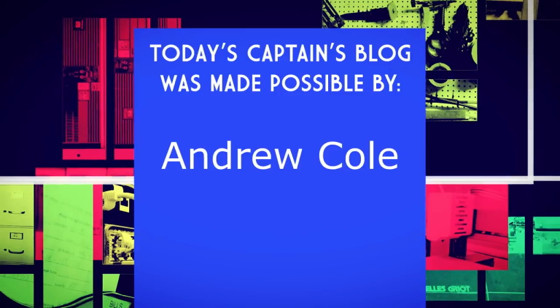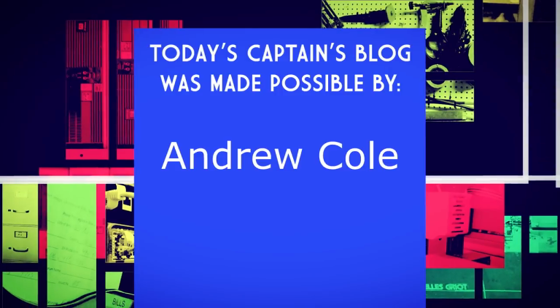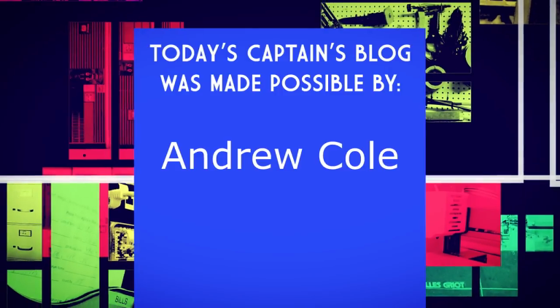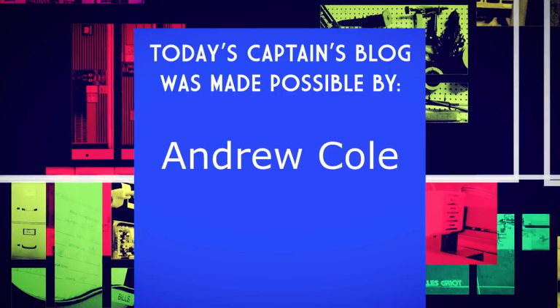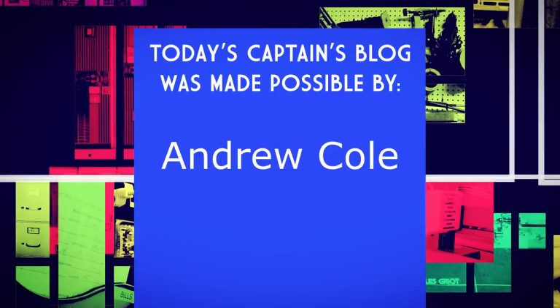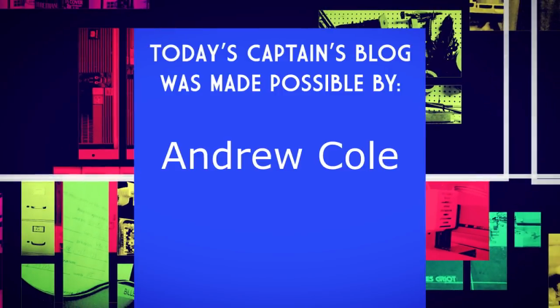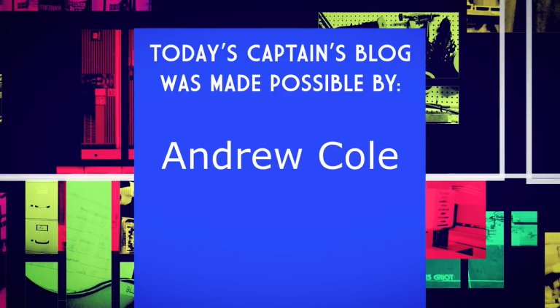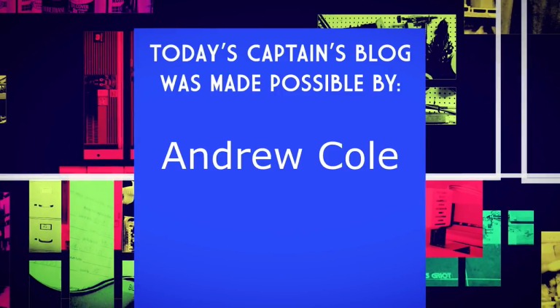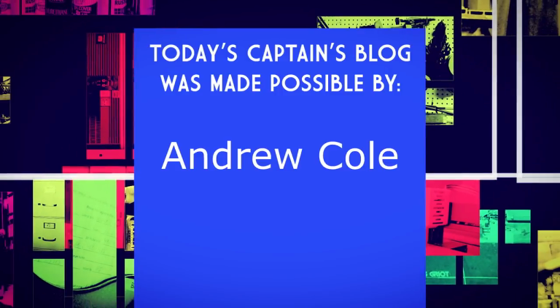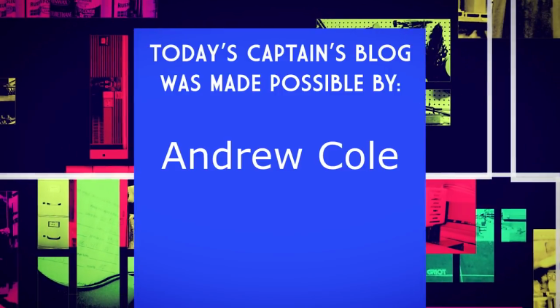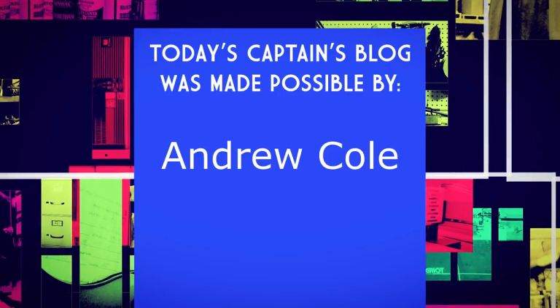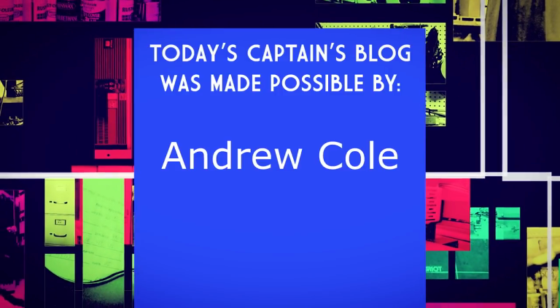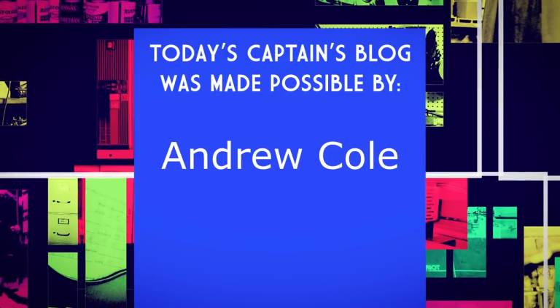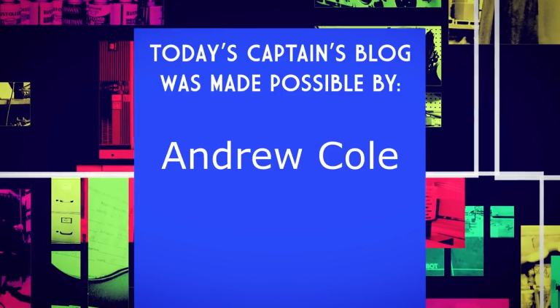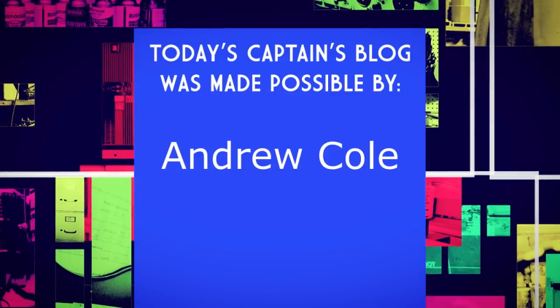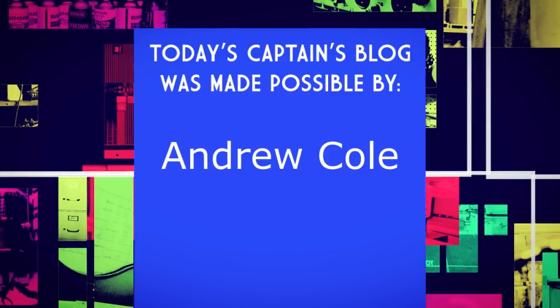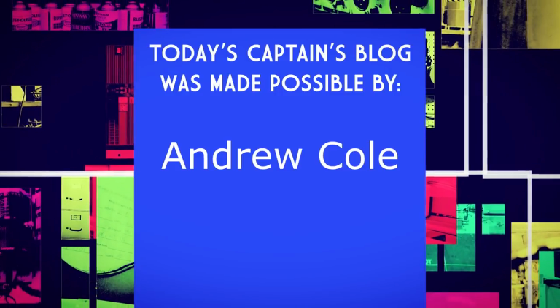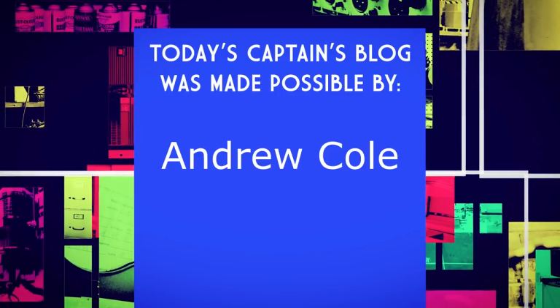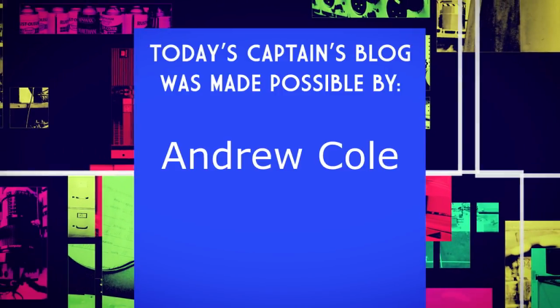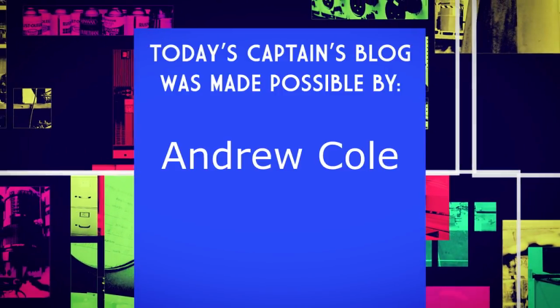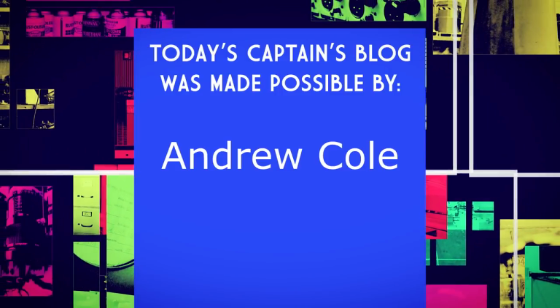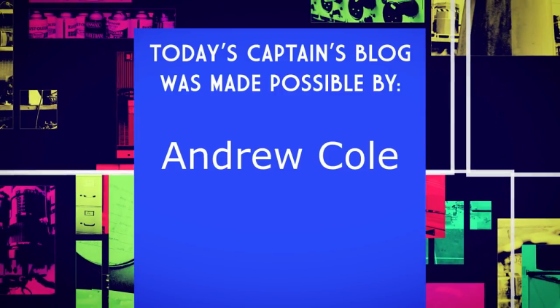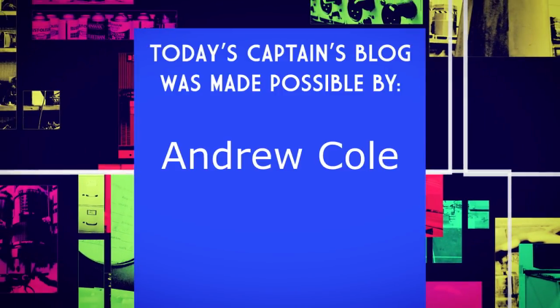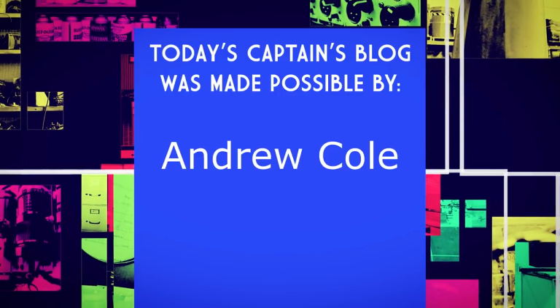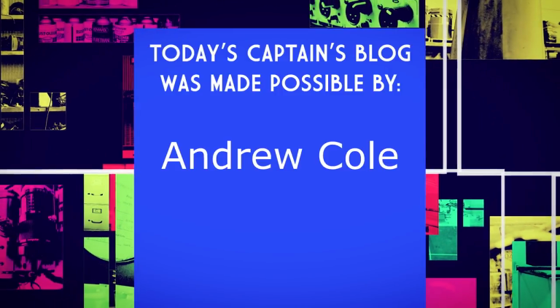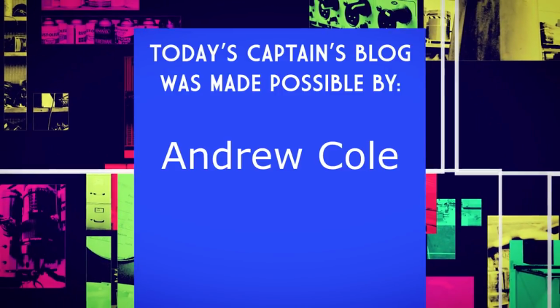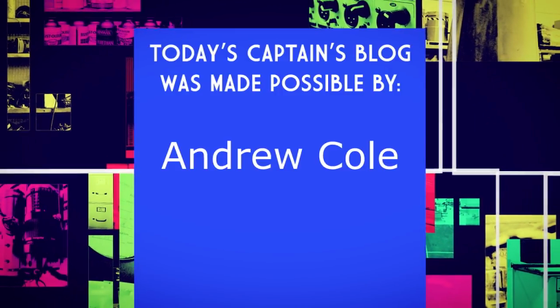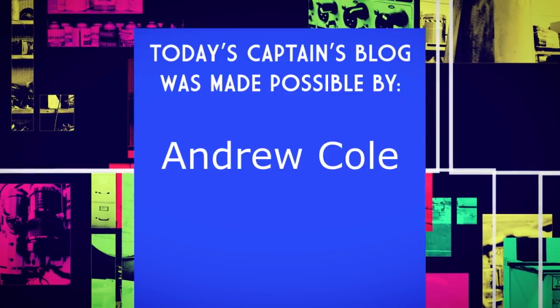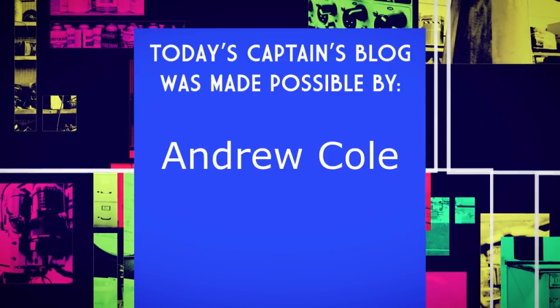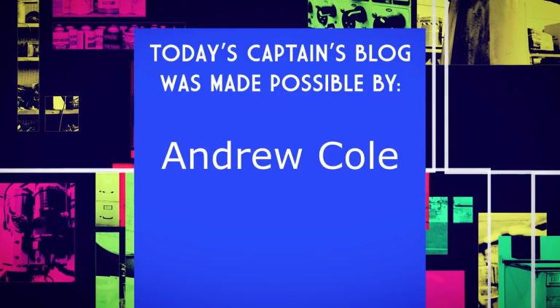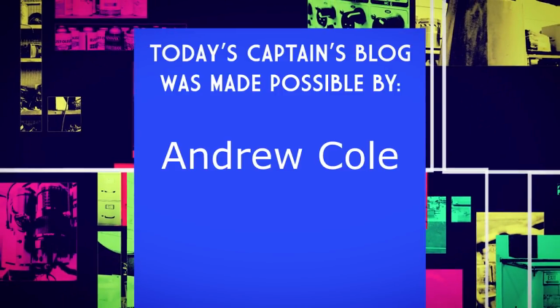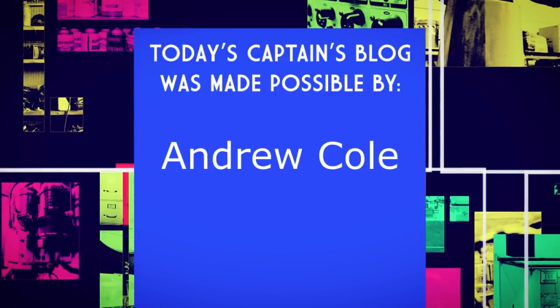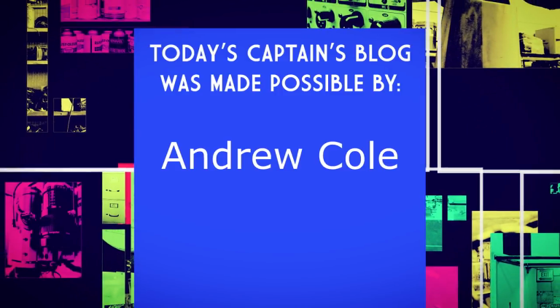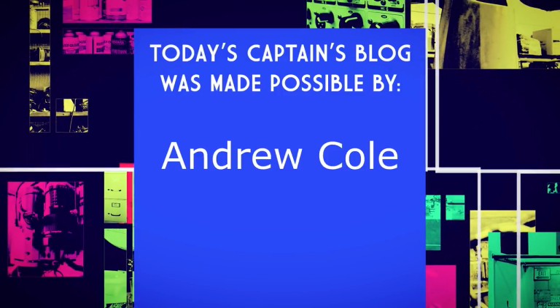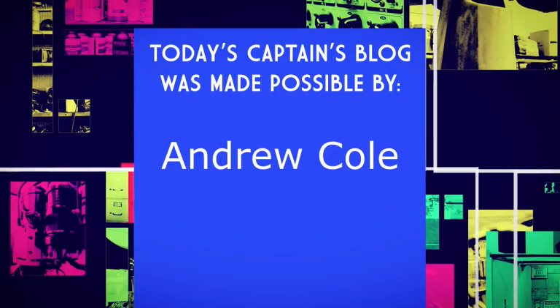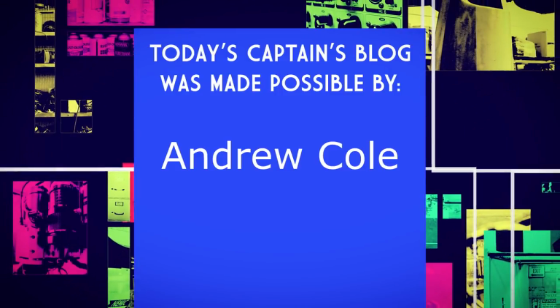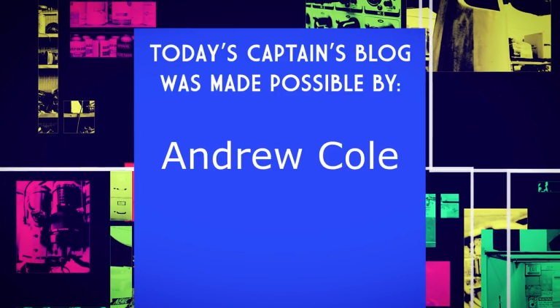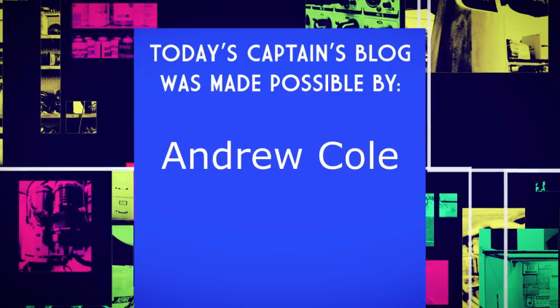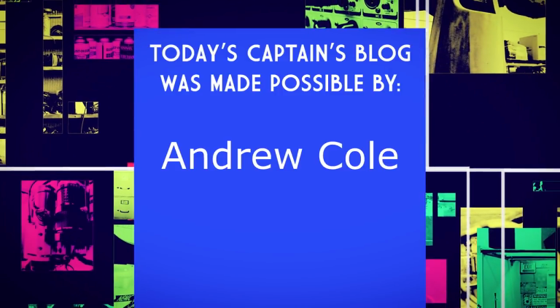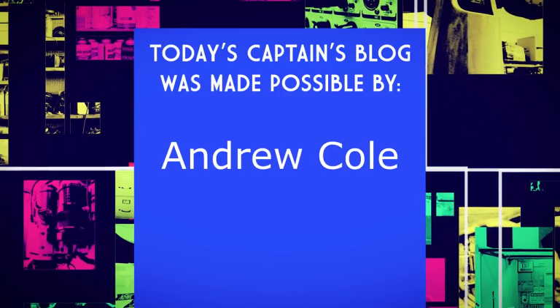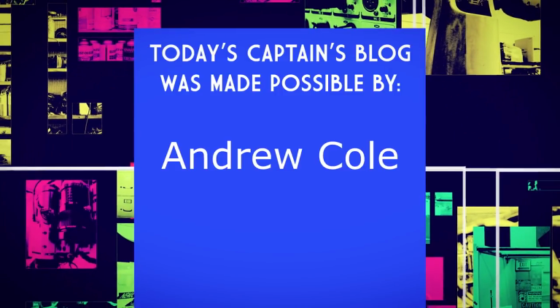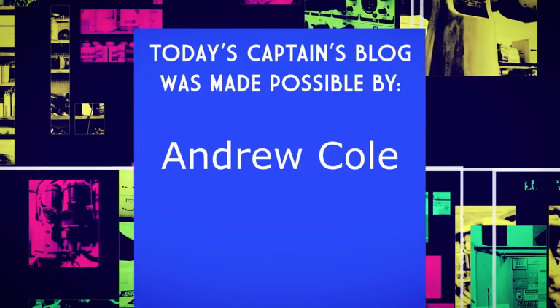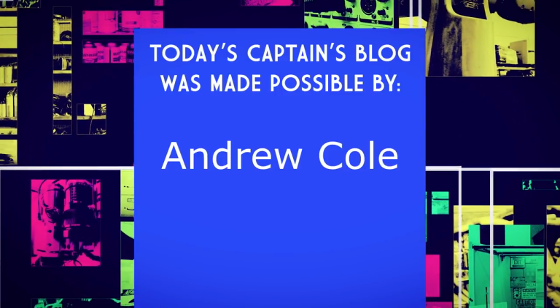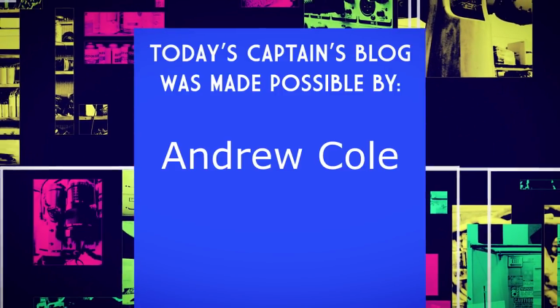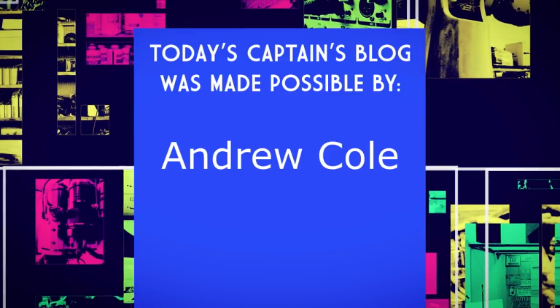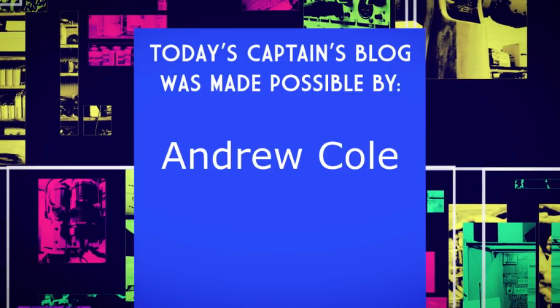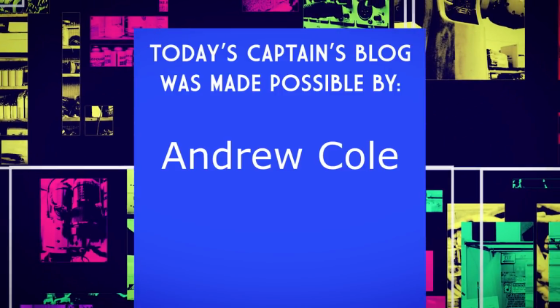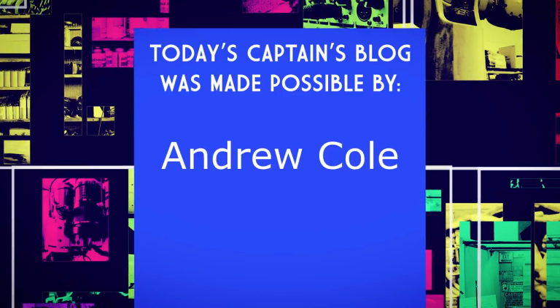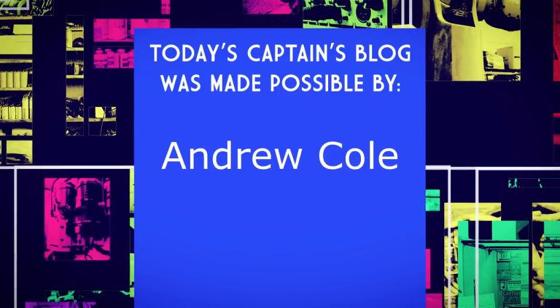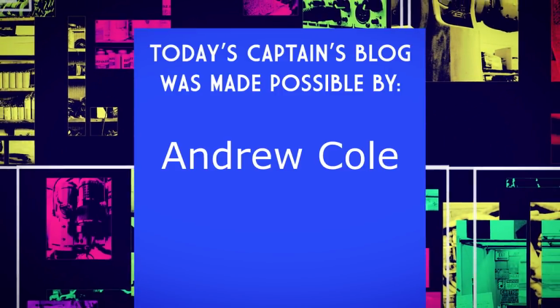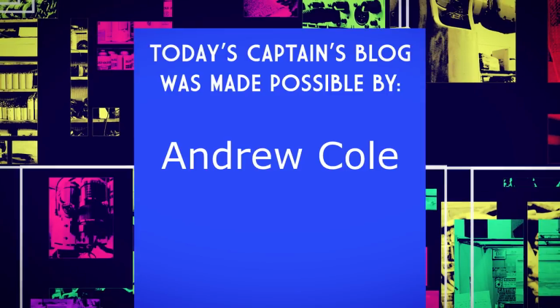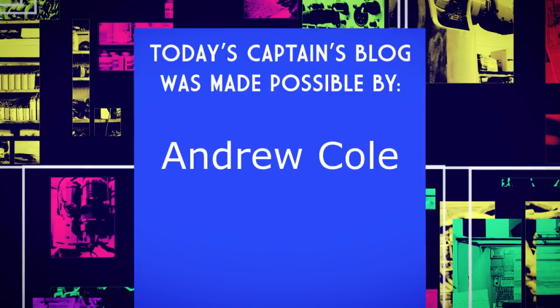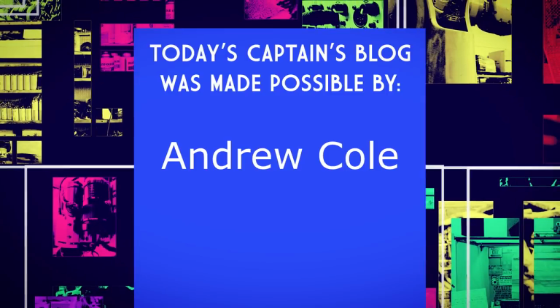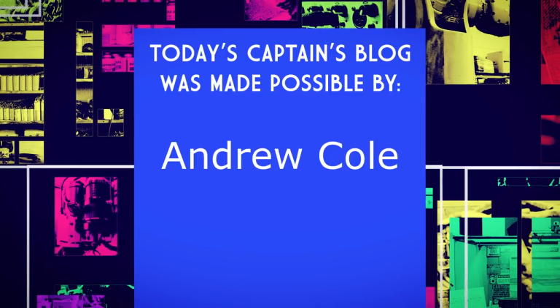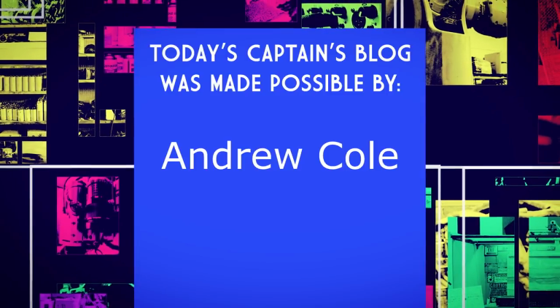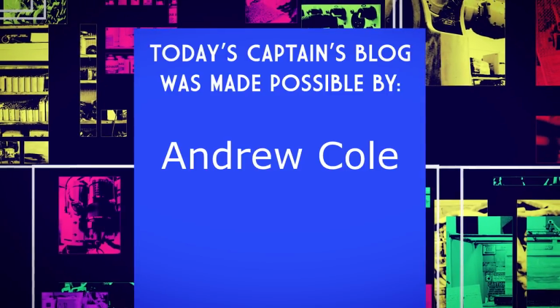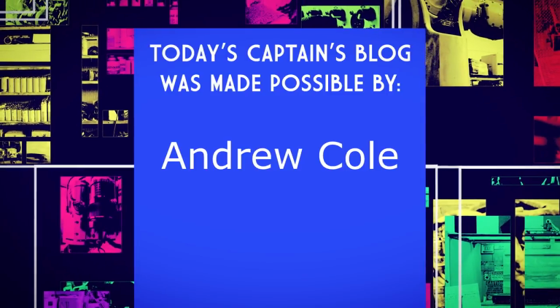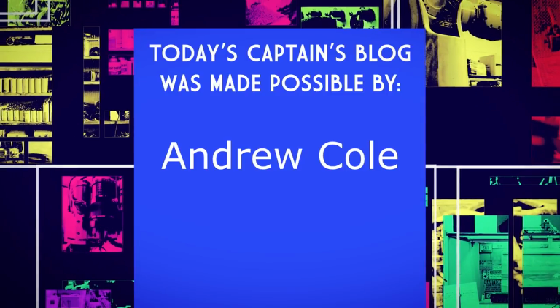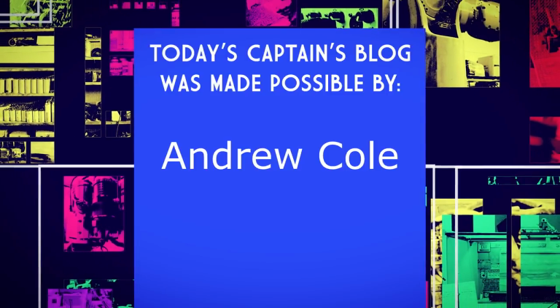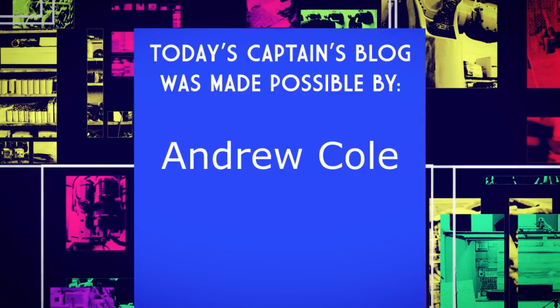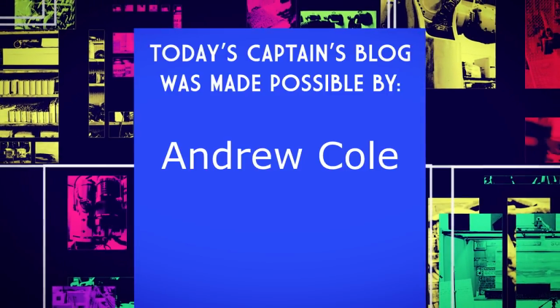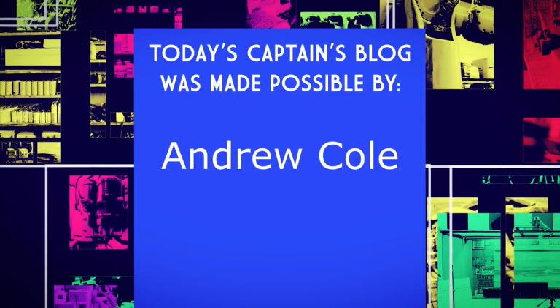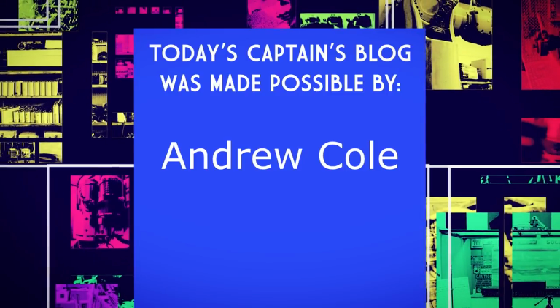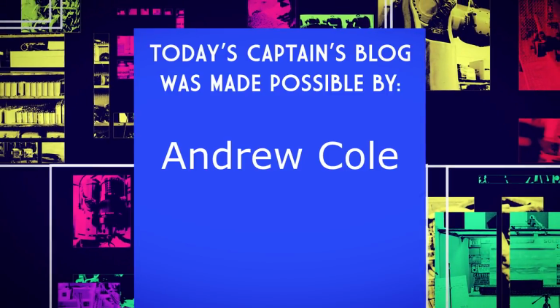Today's Captain's Blog is made possible by a grant from our newest Patreon supporter, Andrew Cole. Thank you, sir!